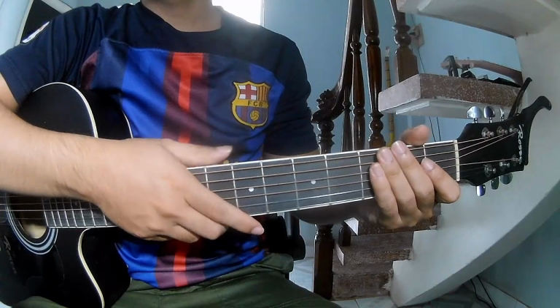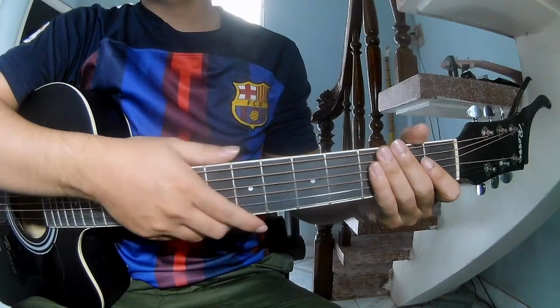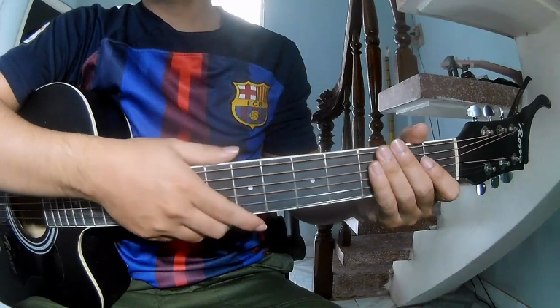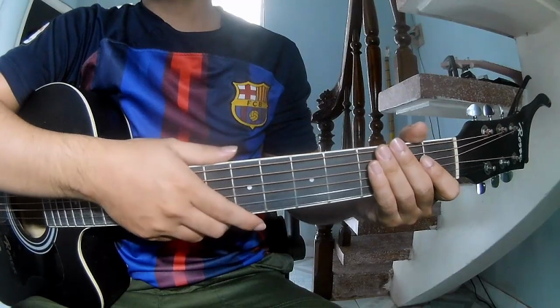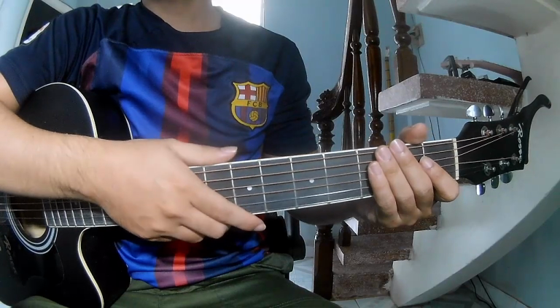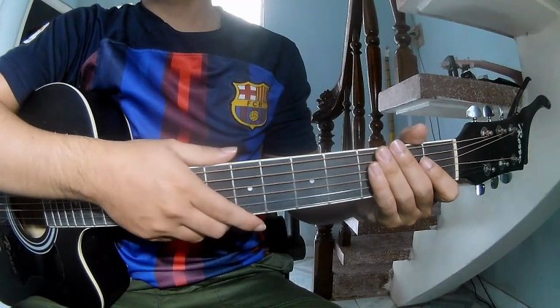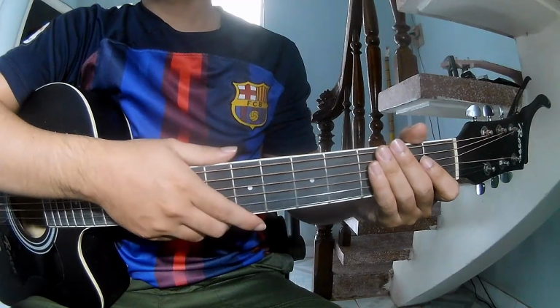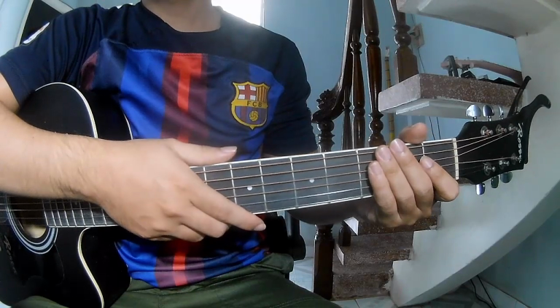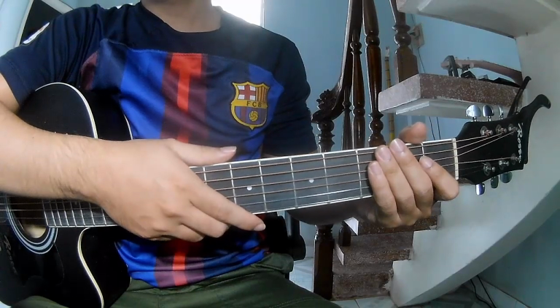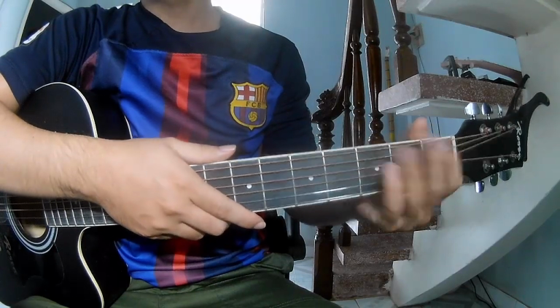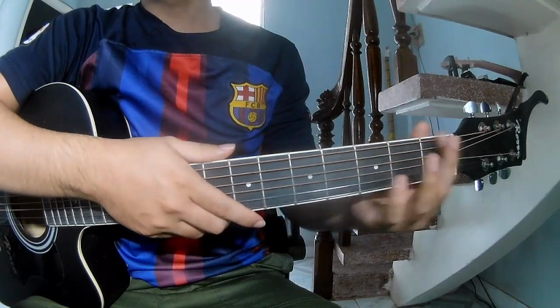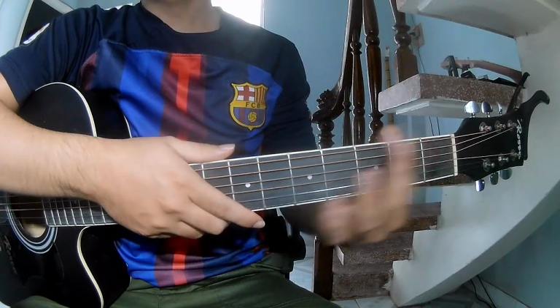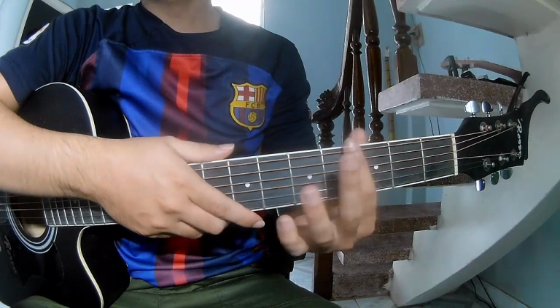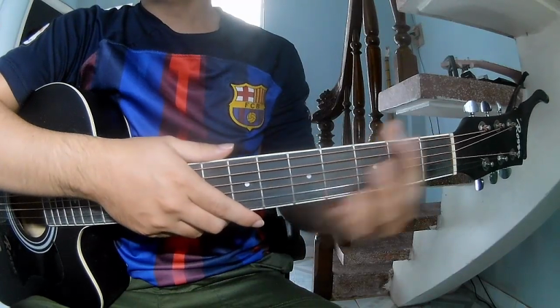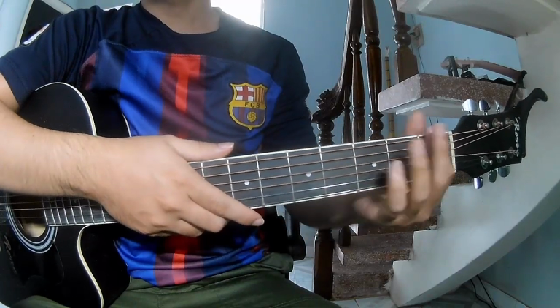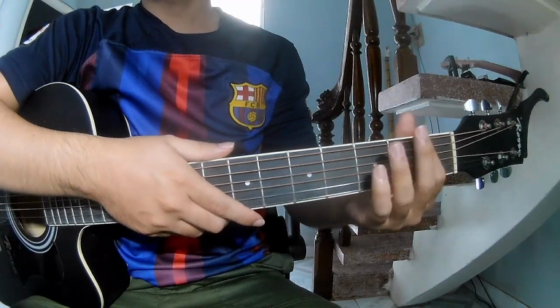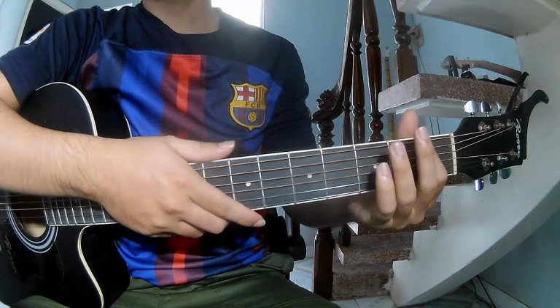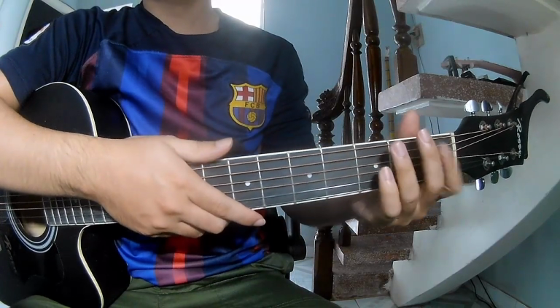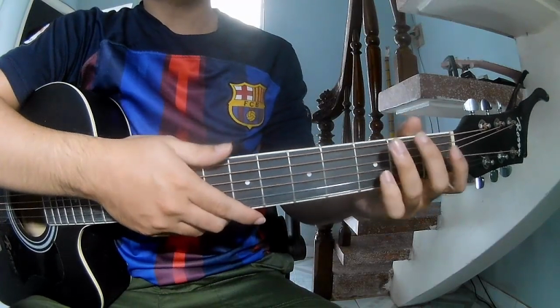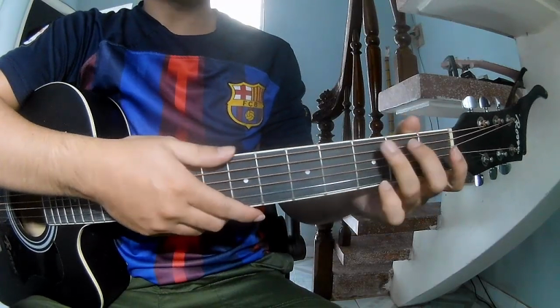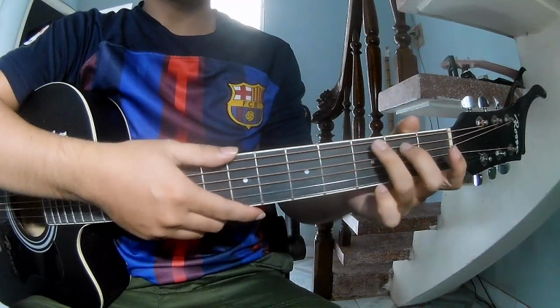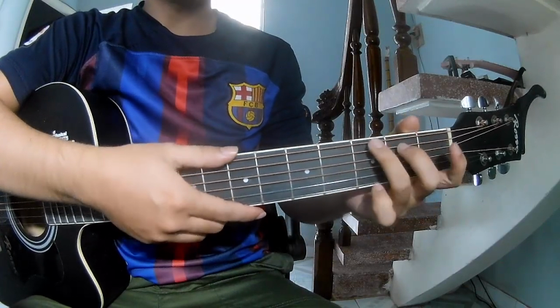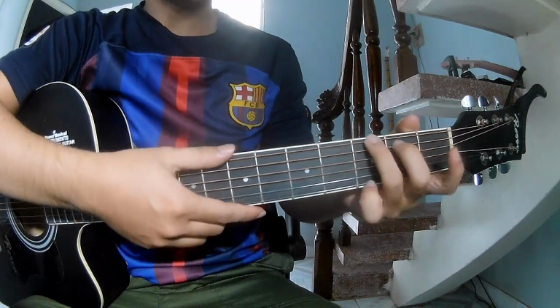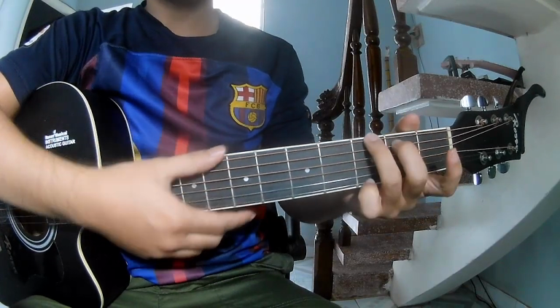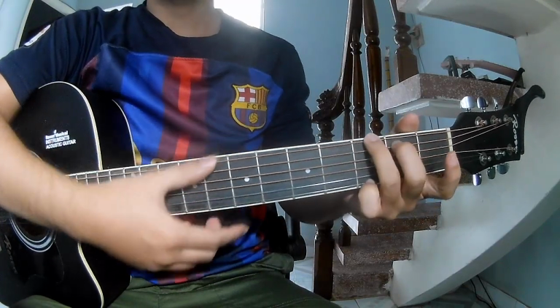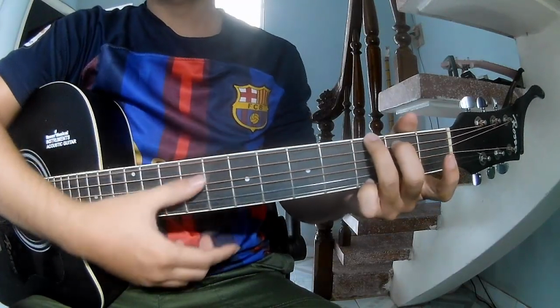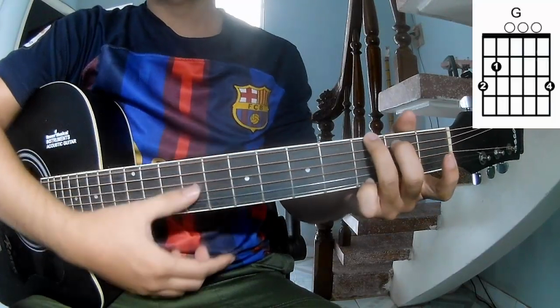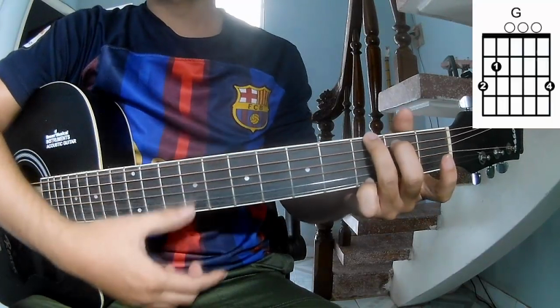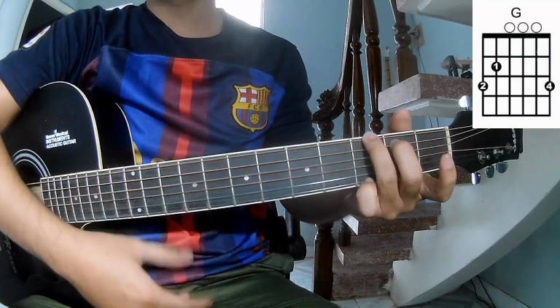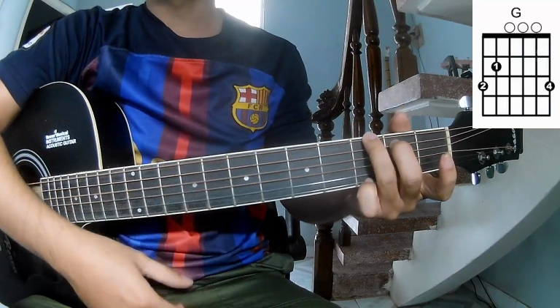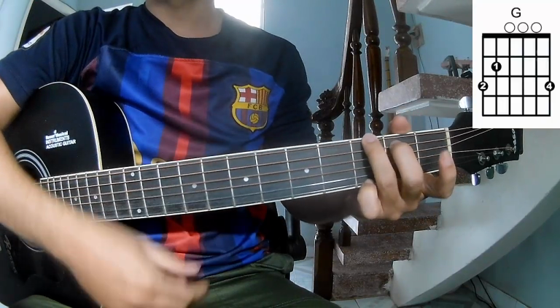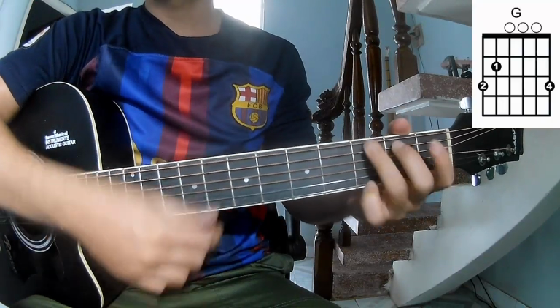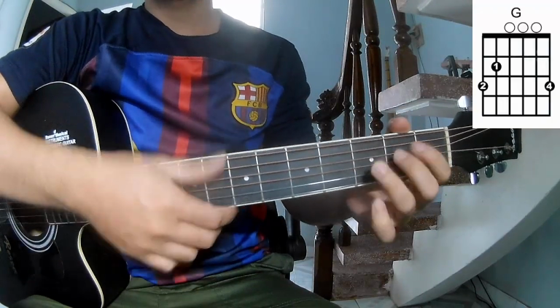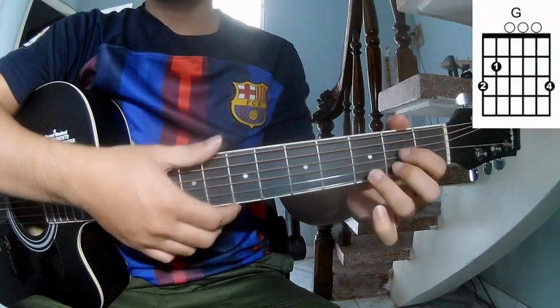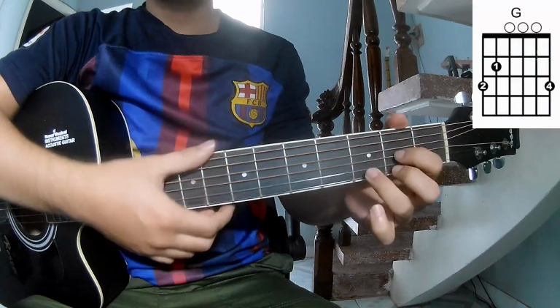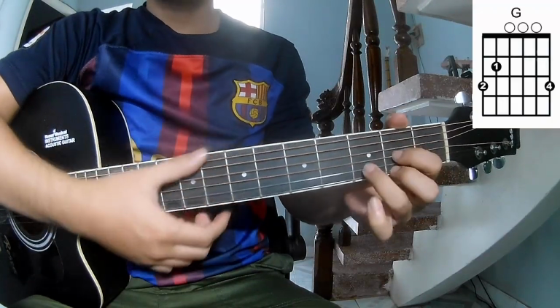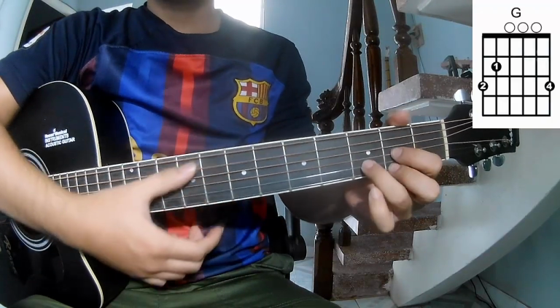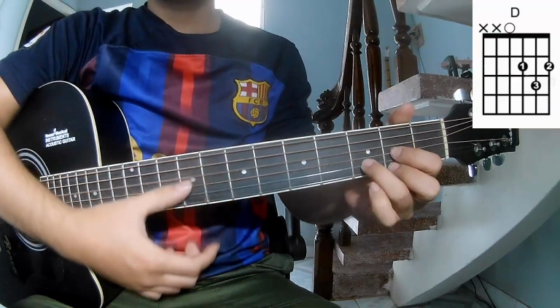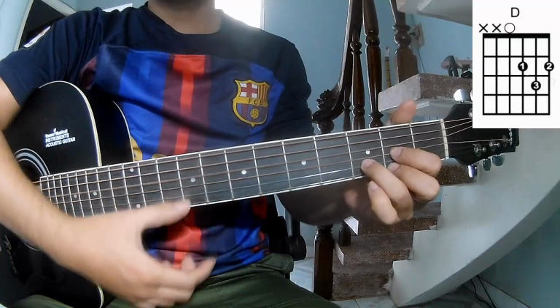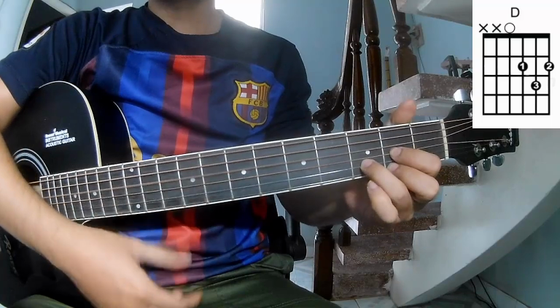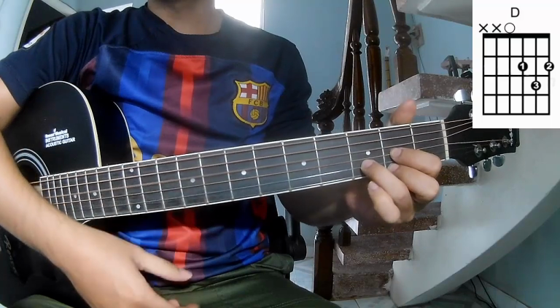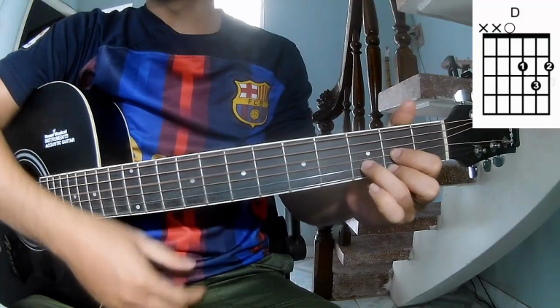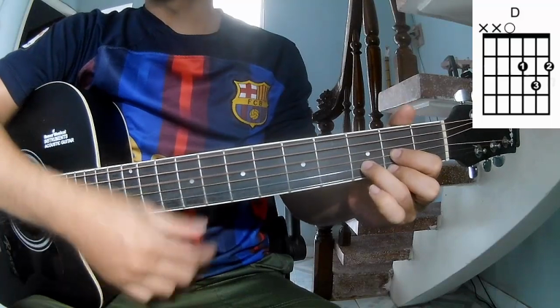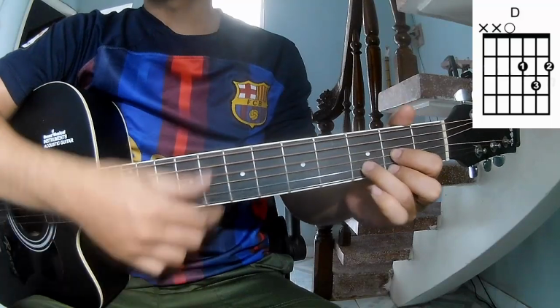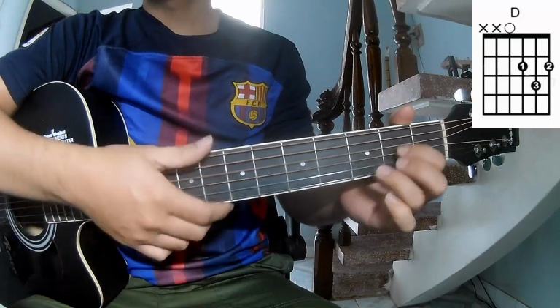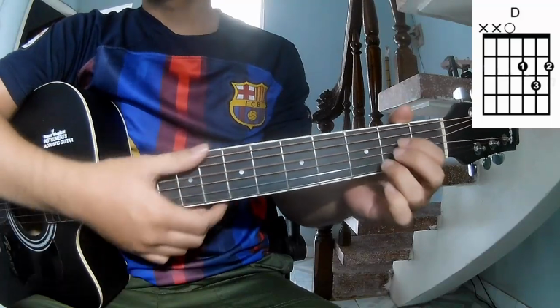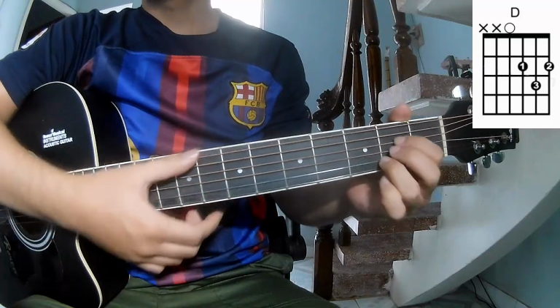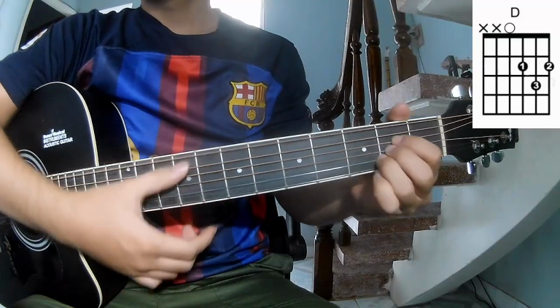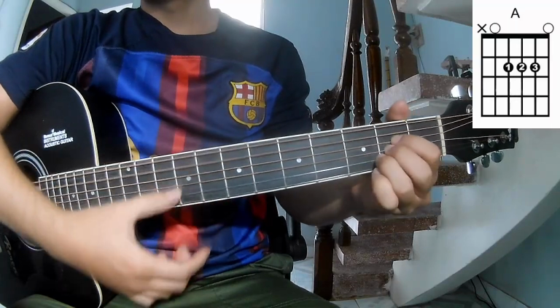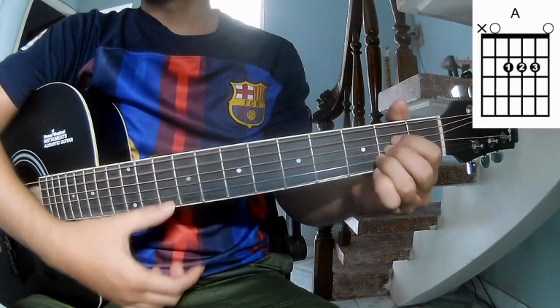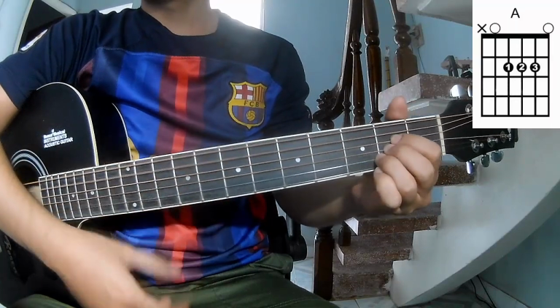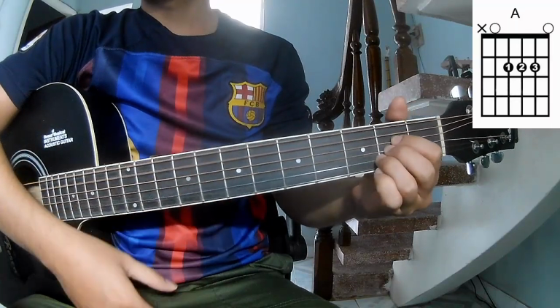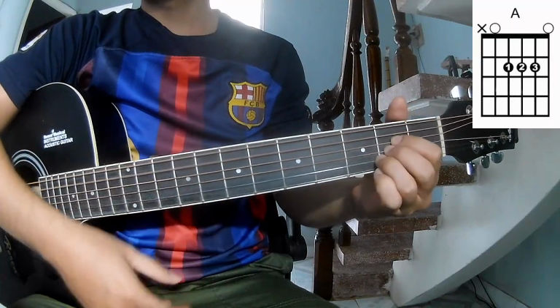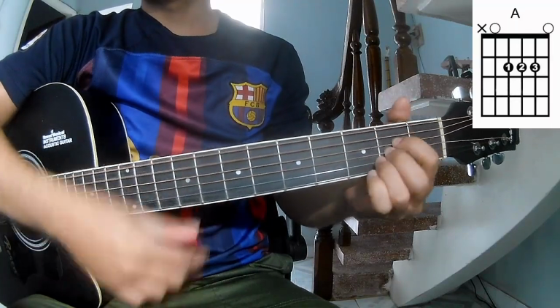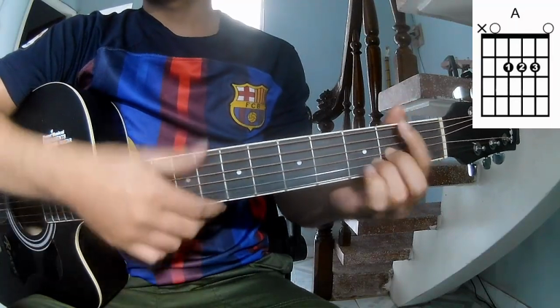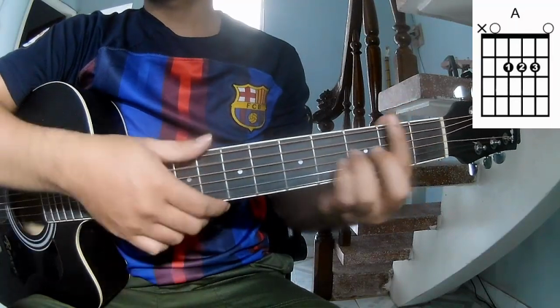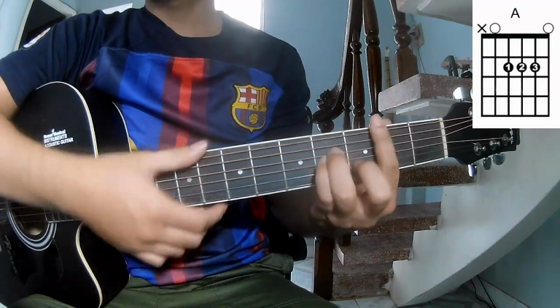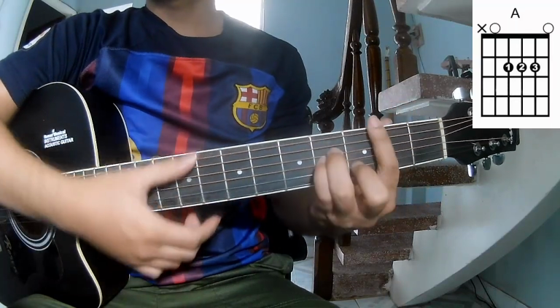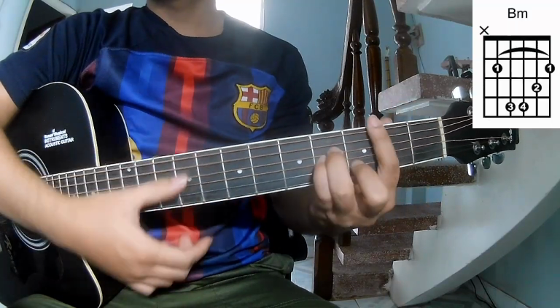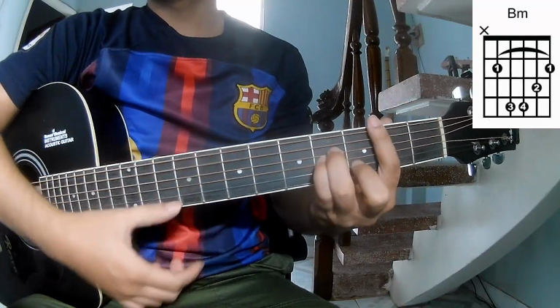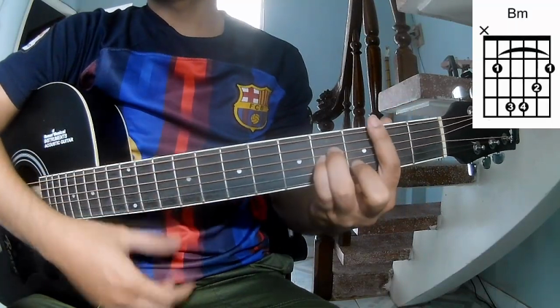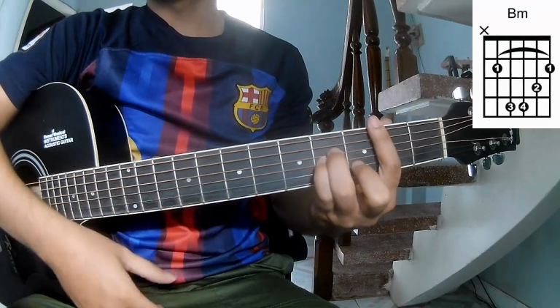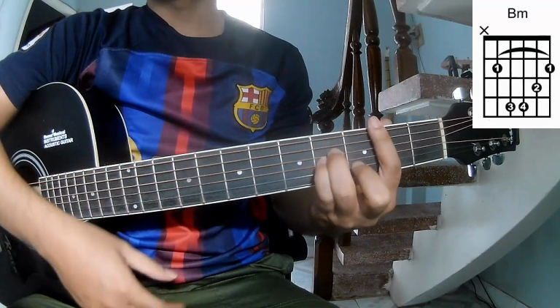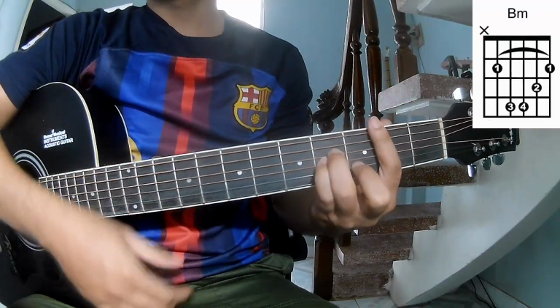First, the chords. So the guitar song chords are: A, G, D, A, and the remaining chords.